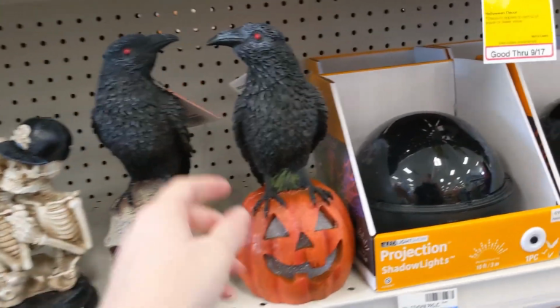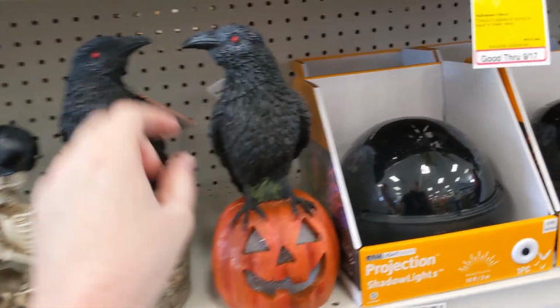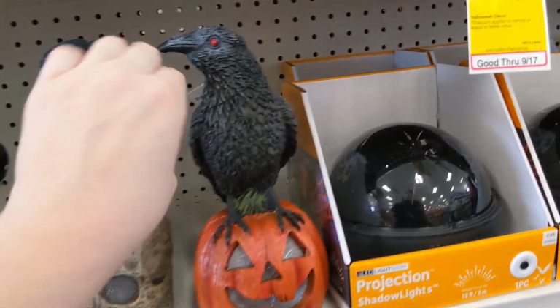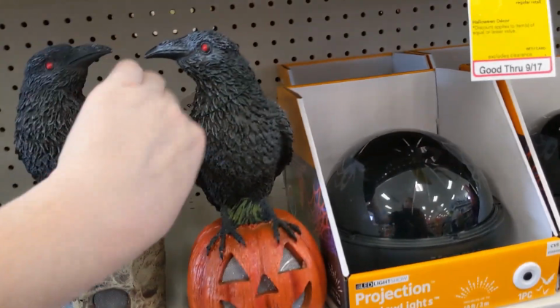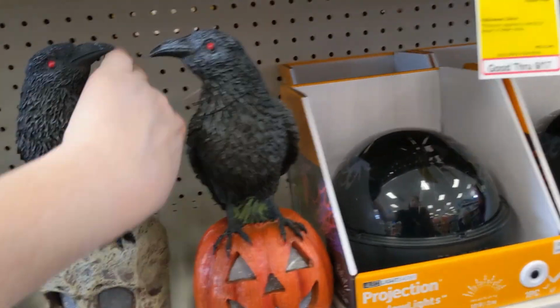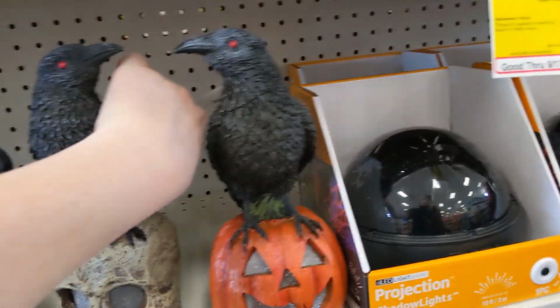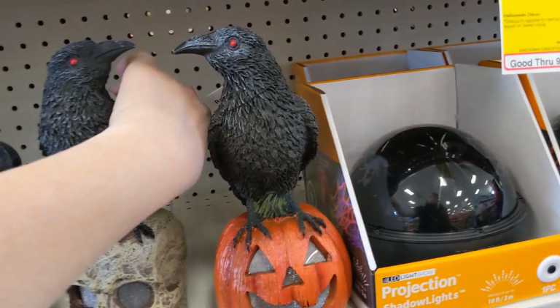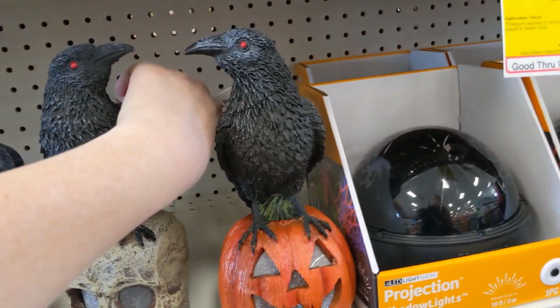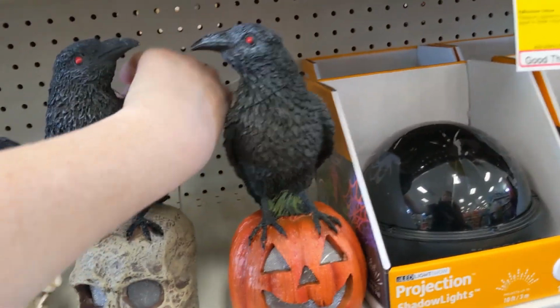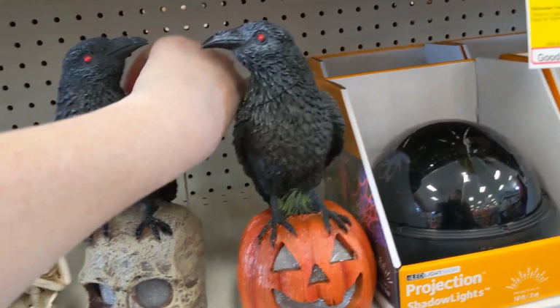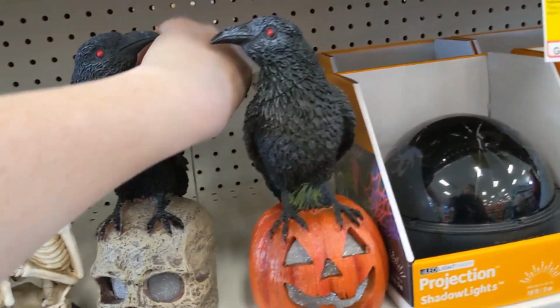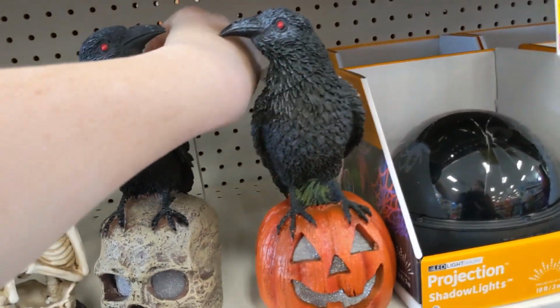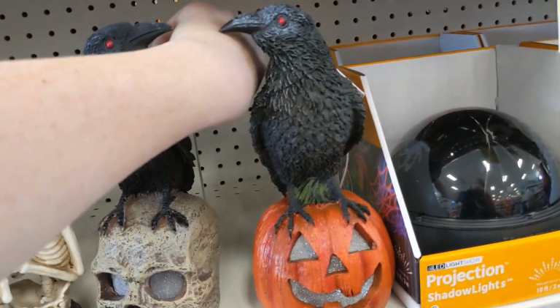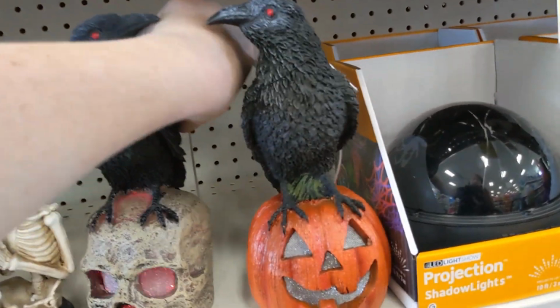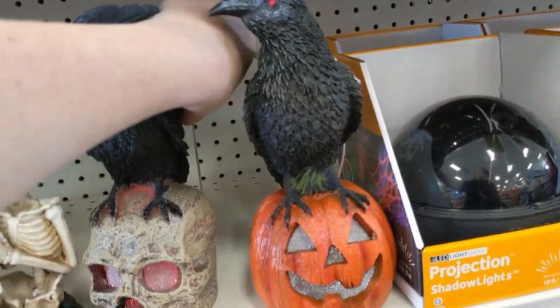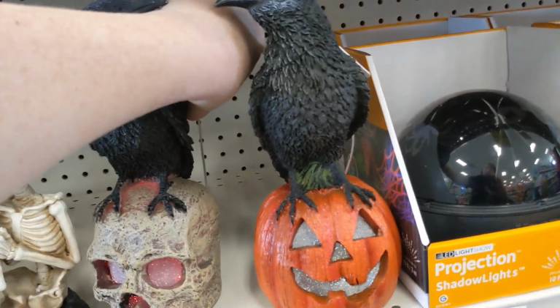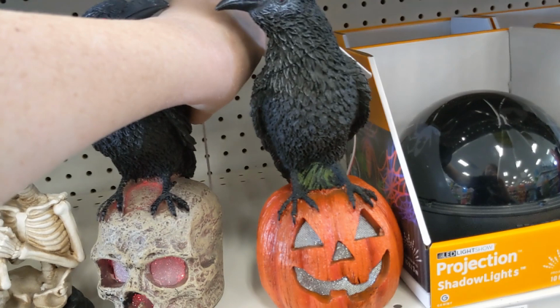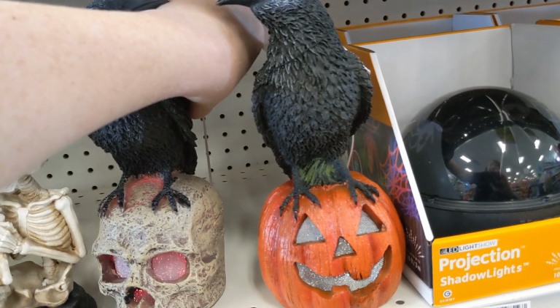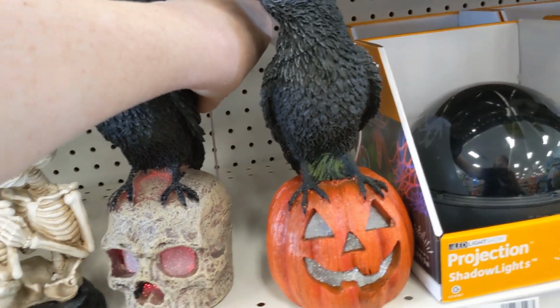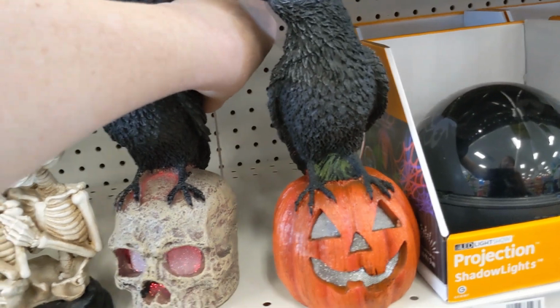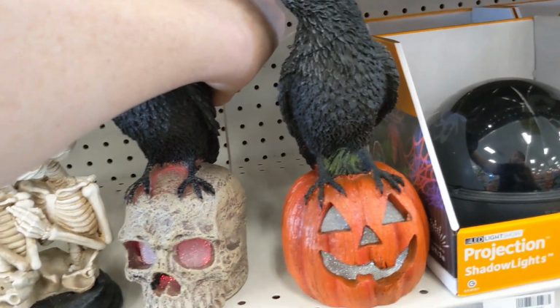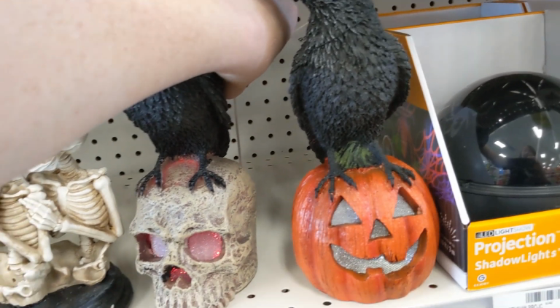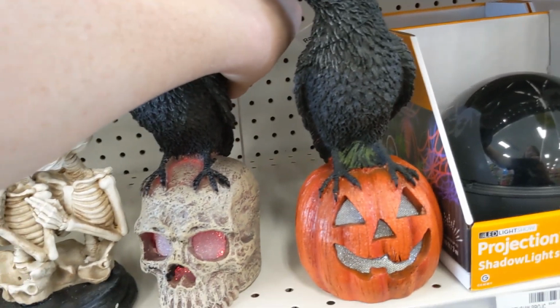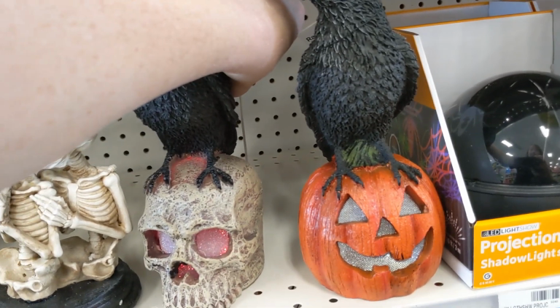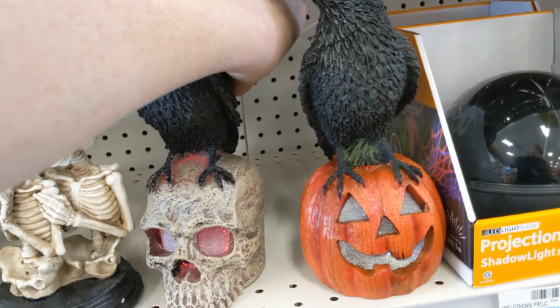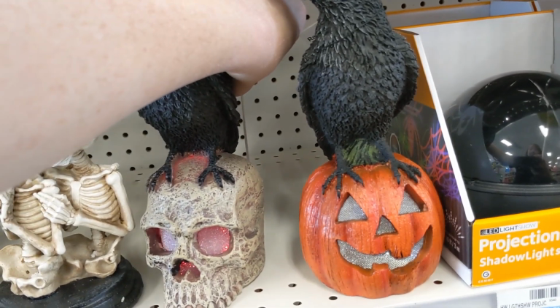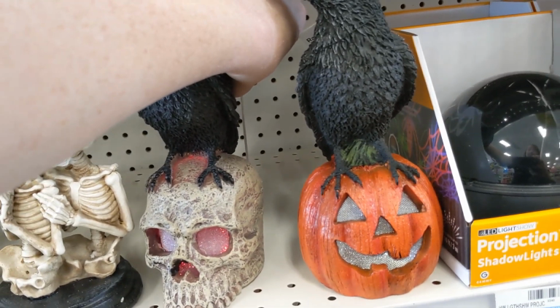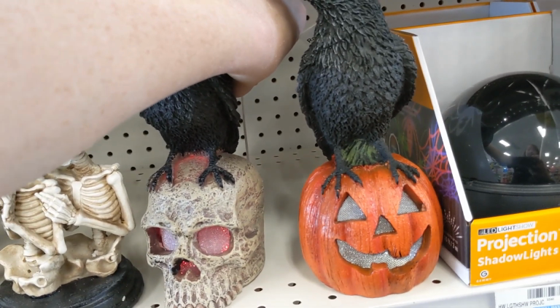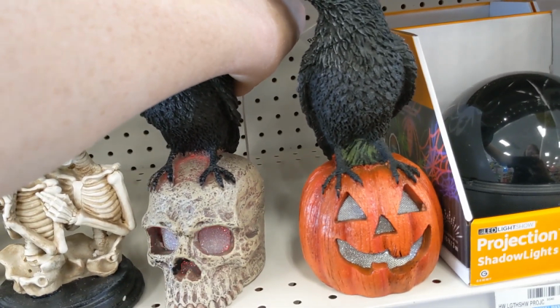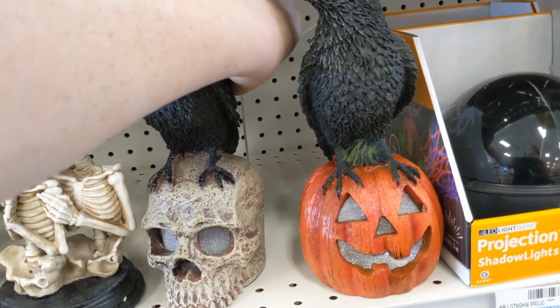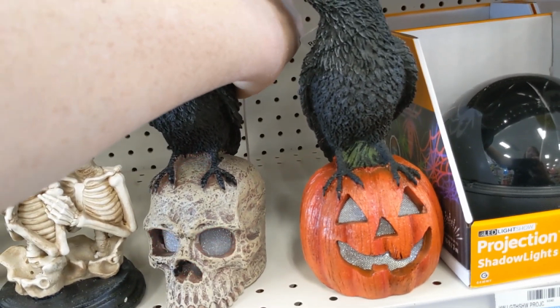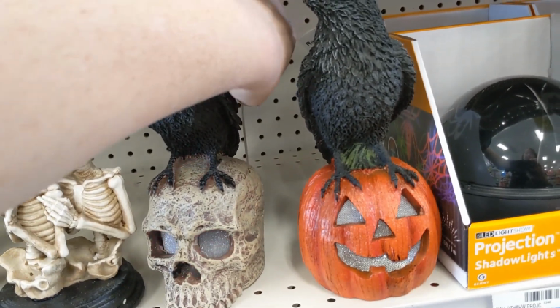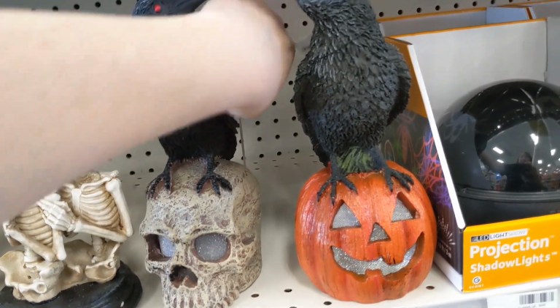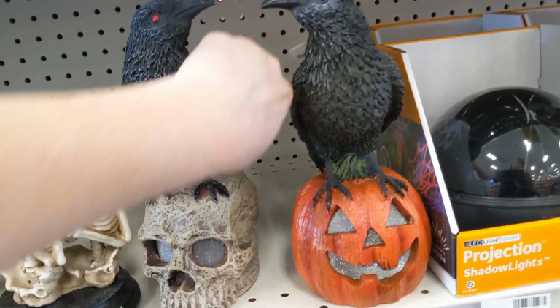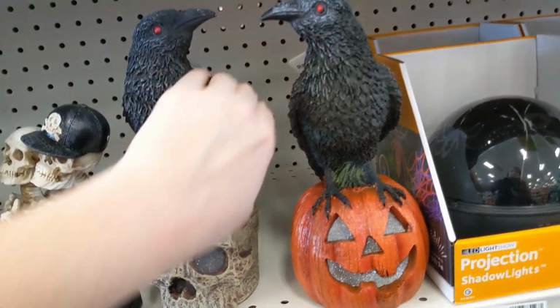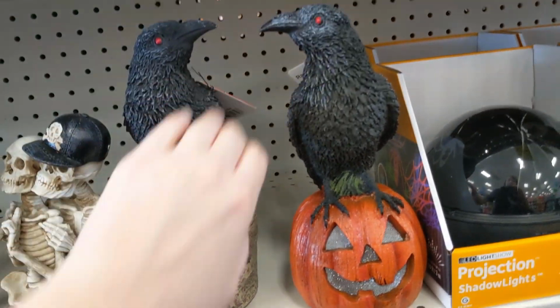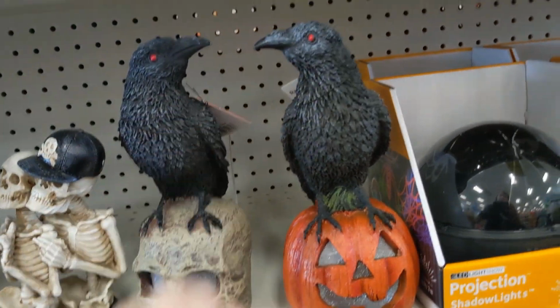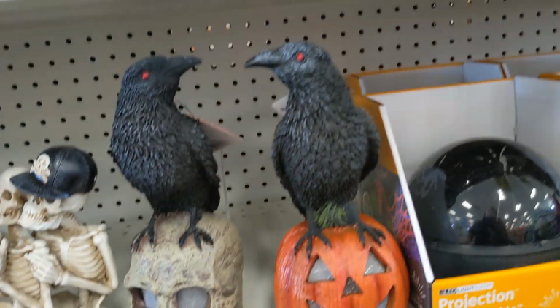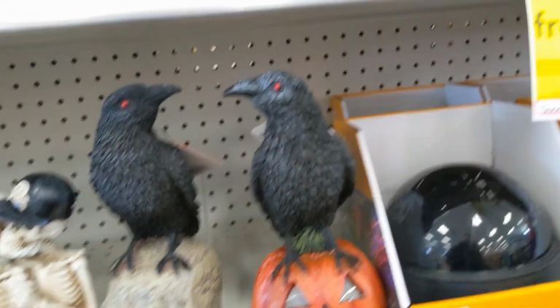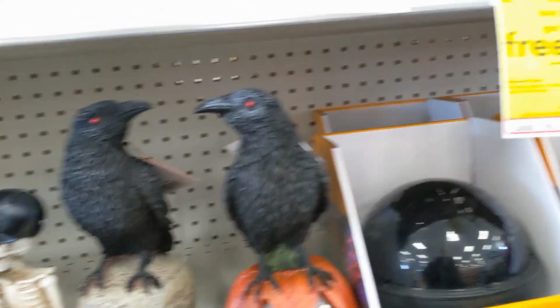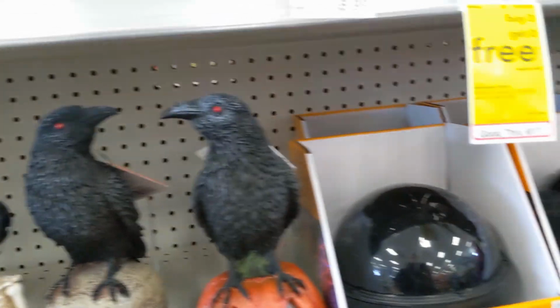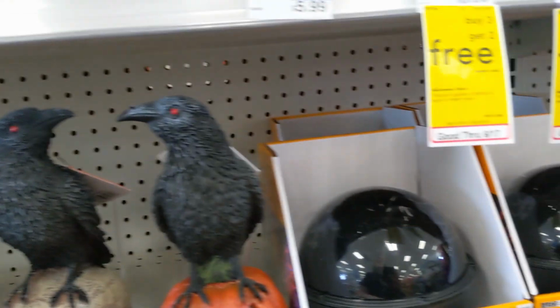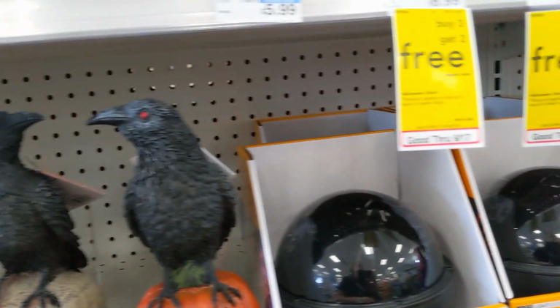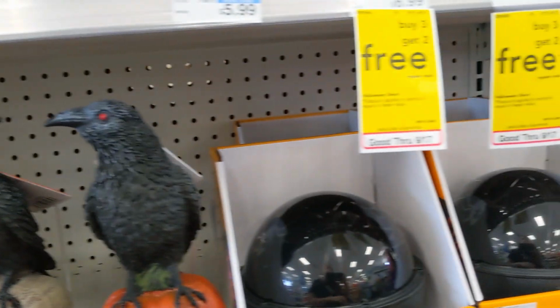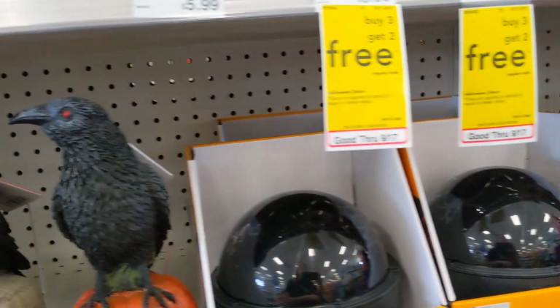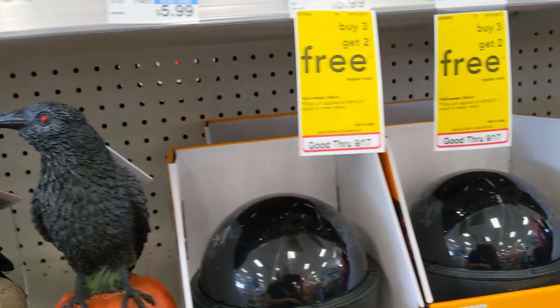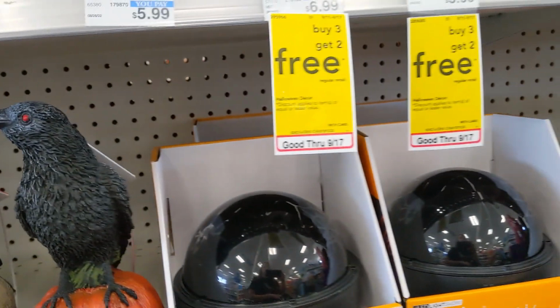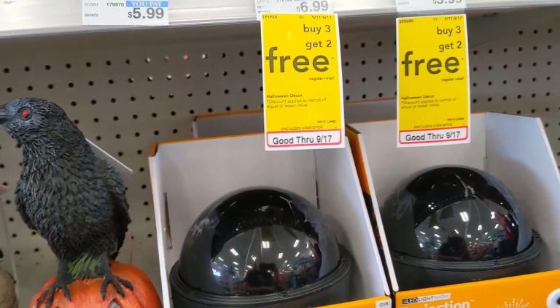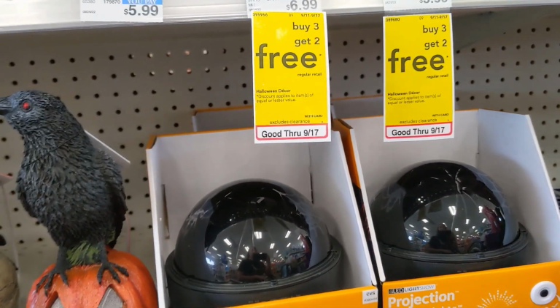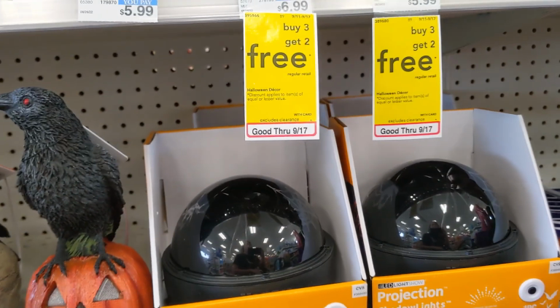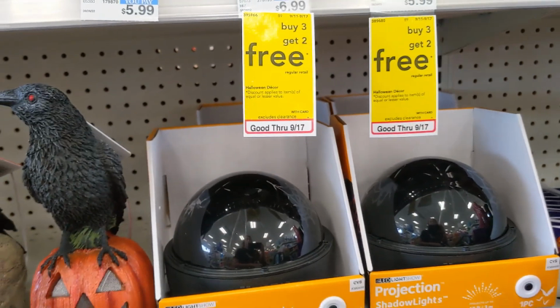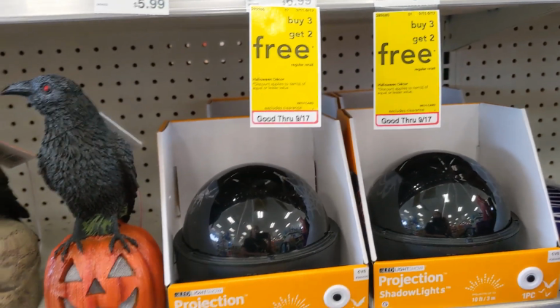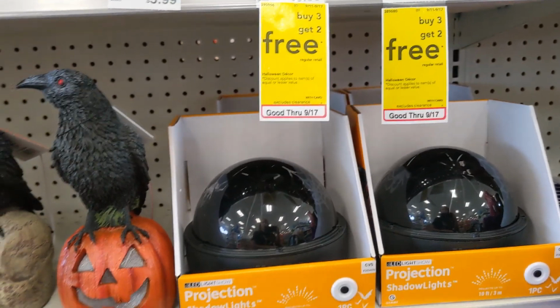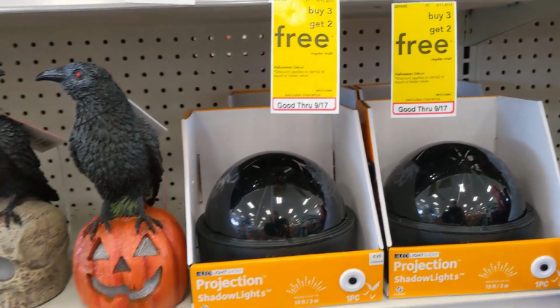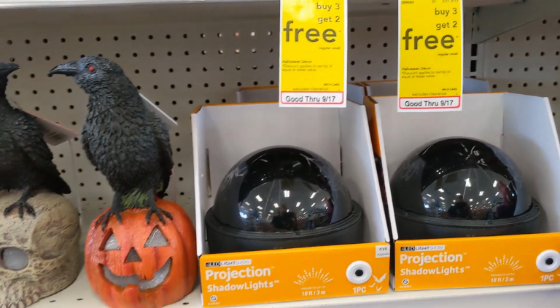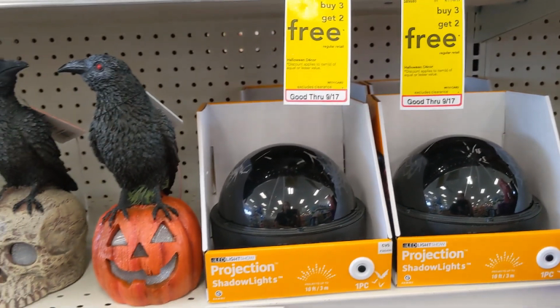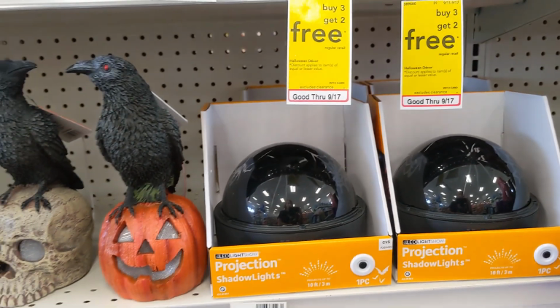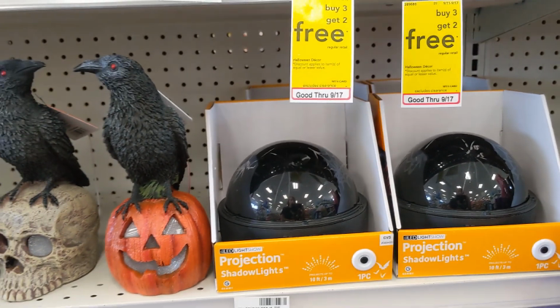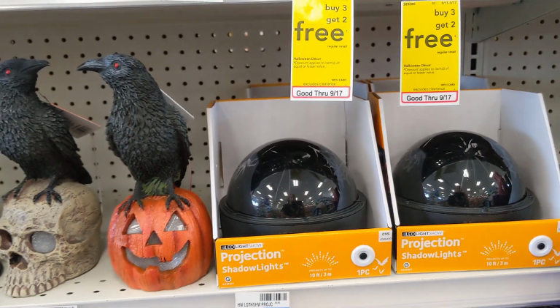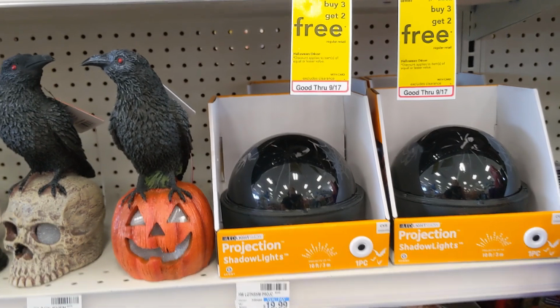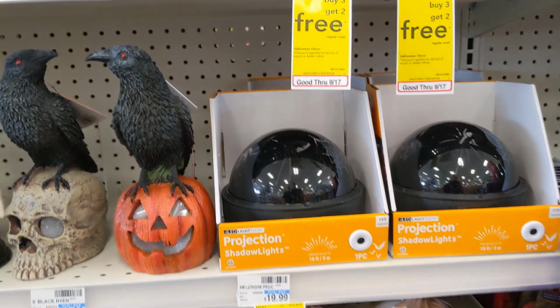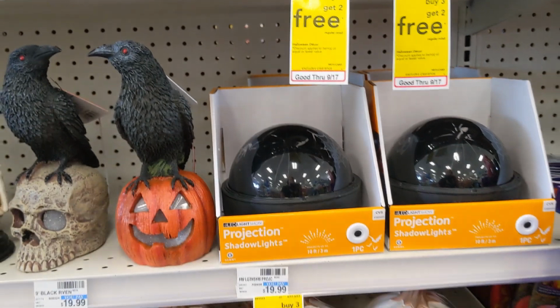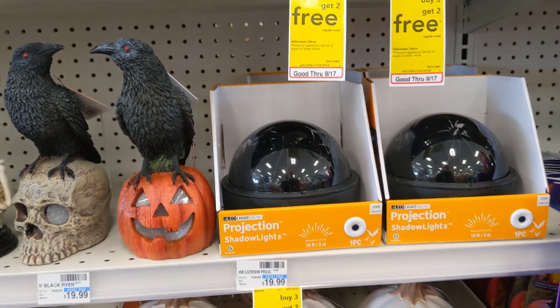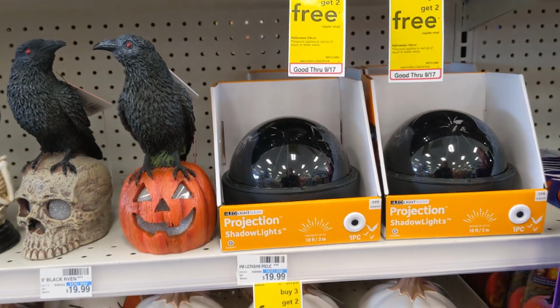More of these birds on pumpkins and skulls, and those are $19.99.